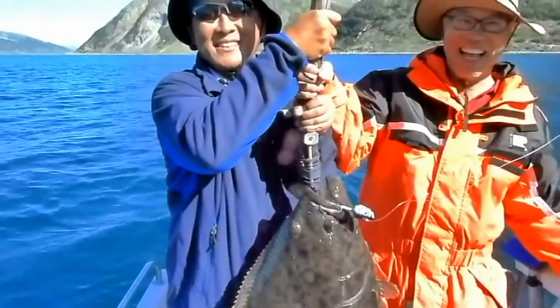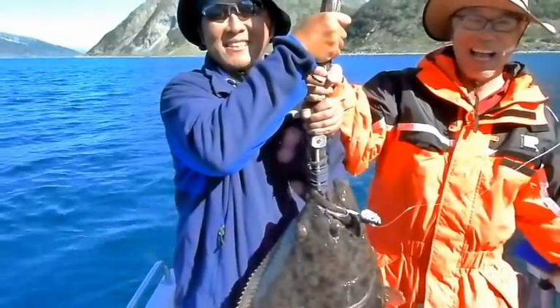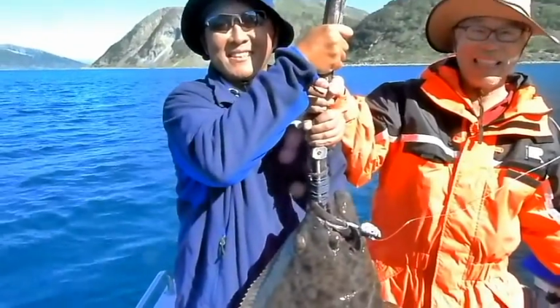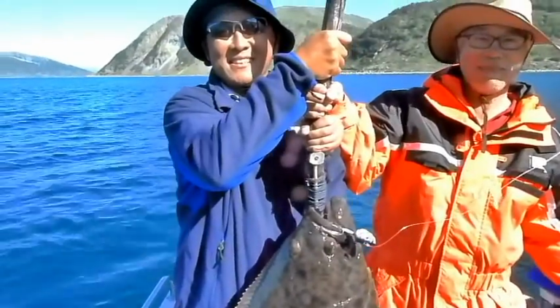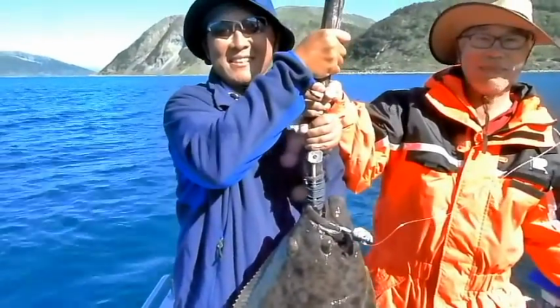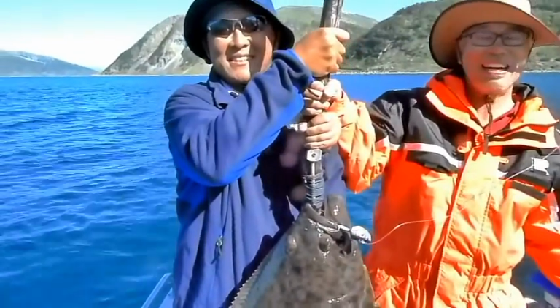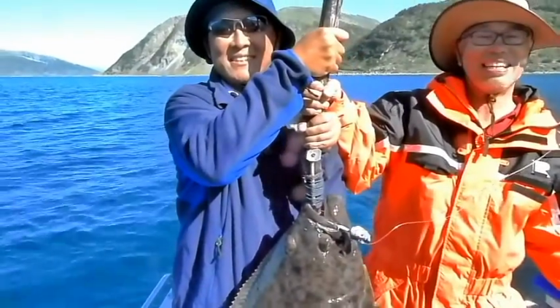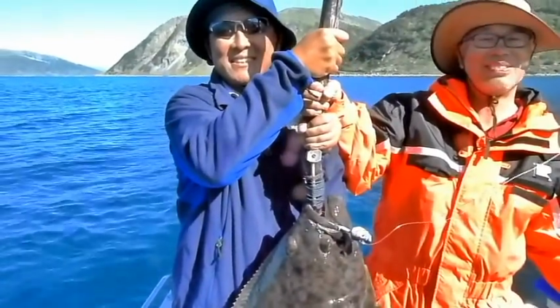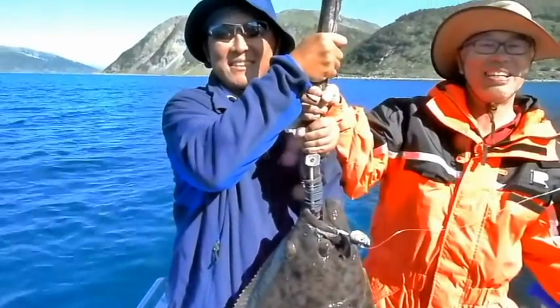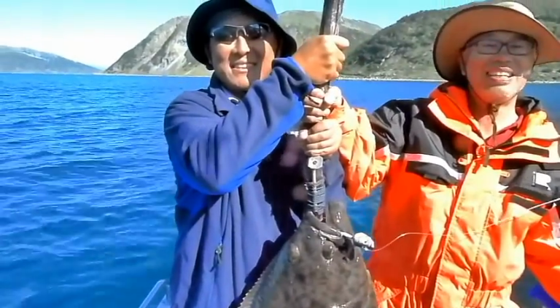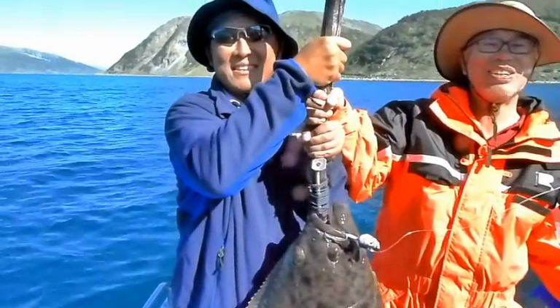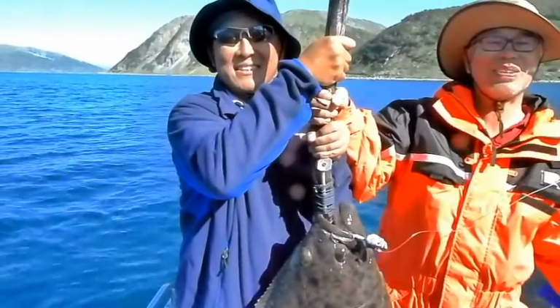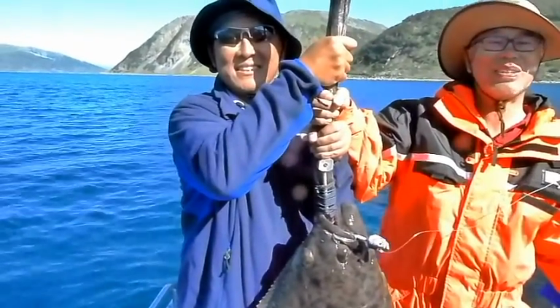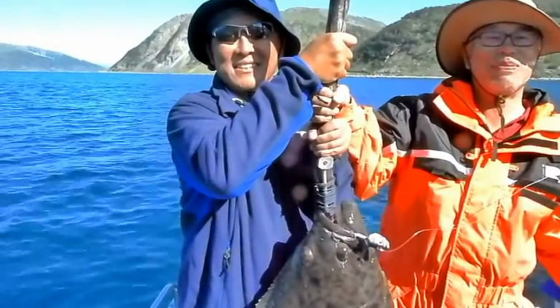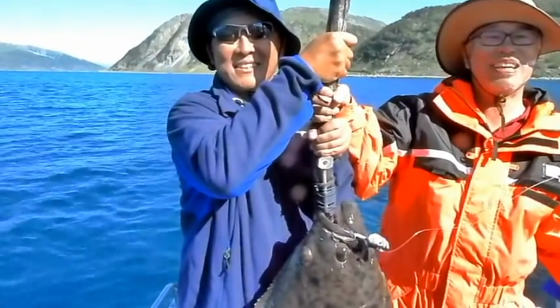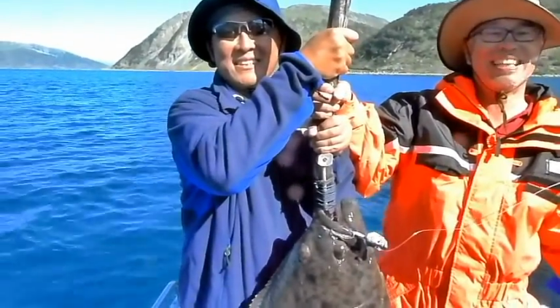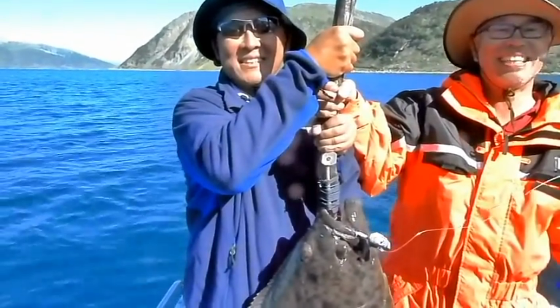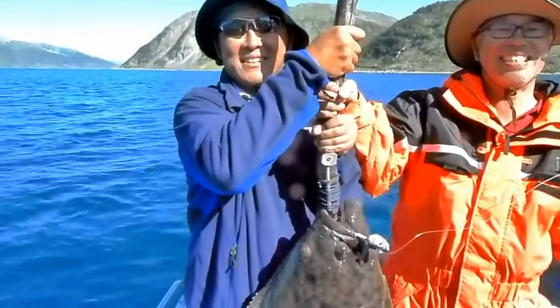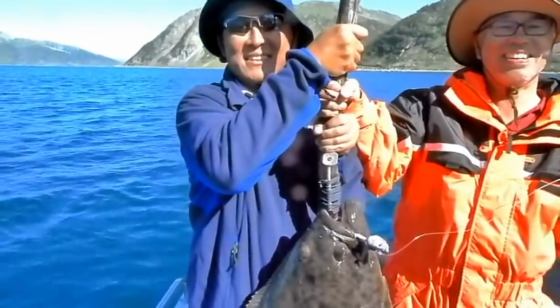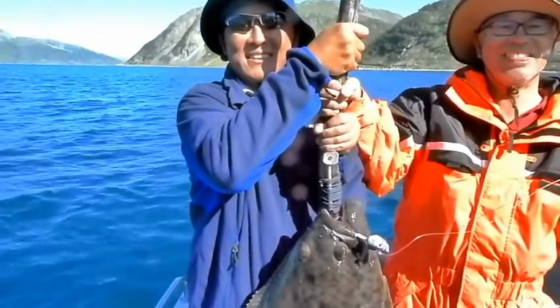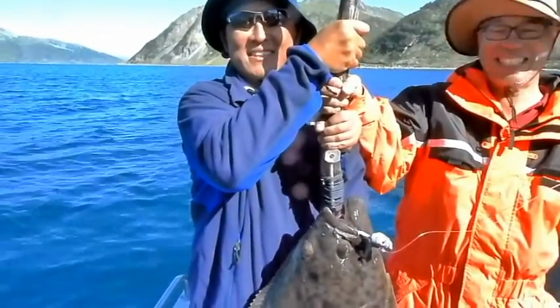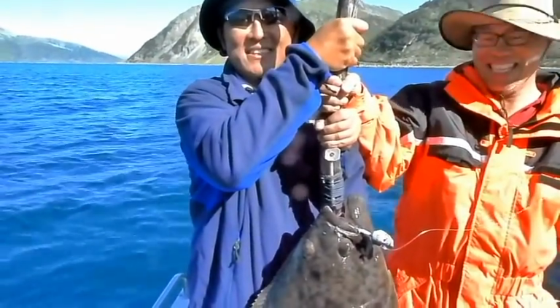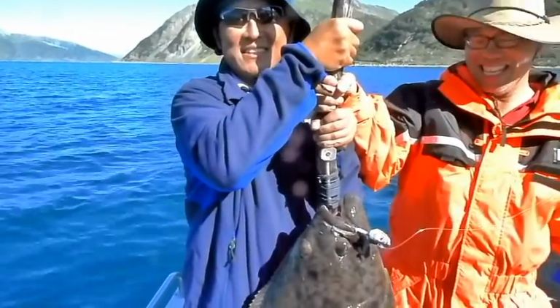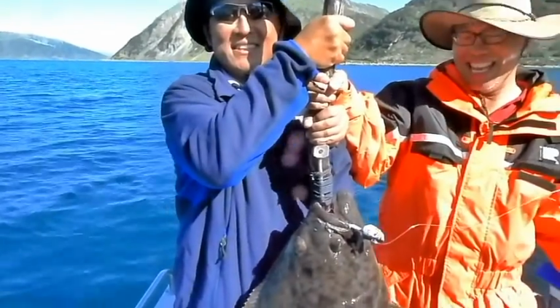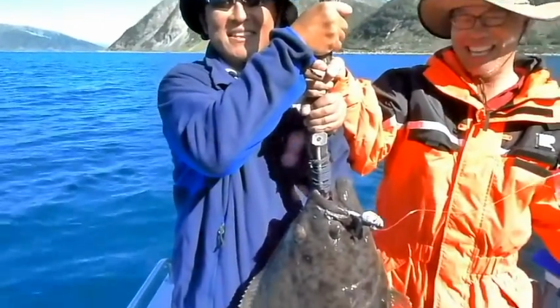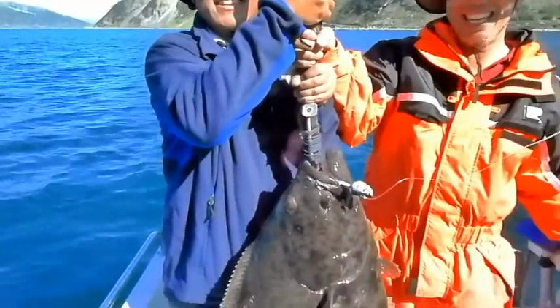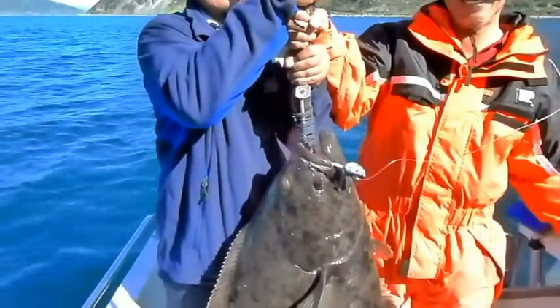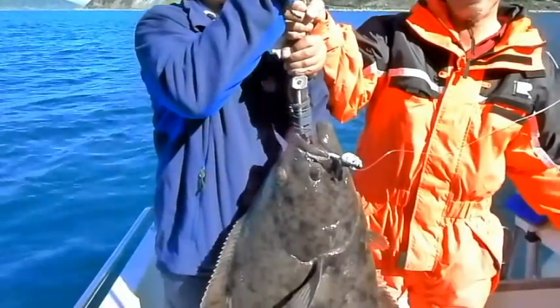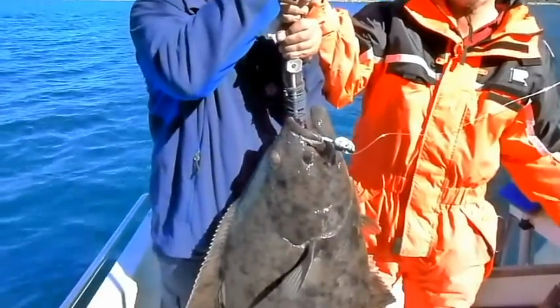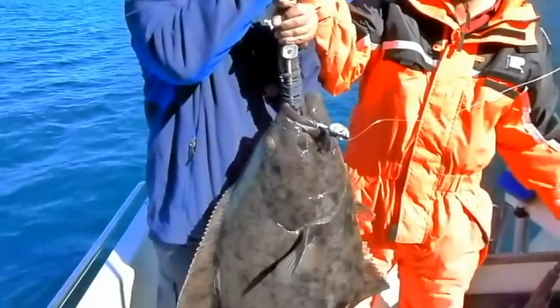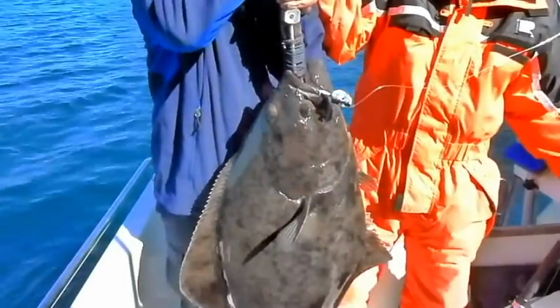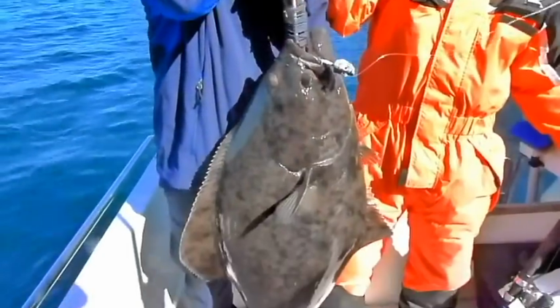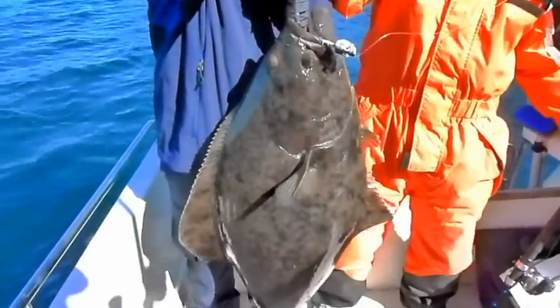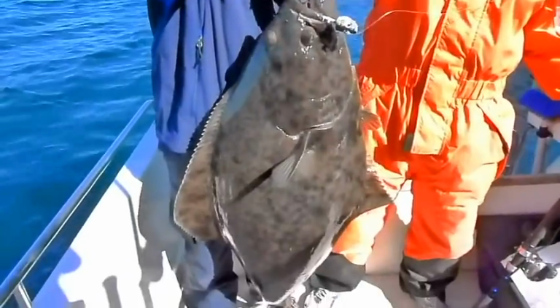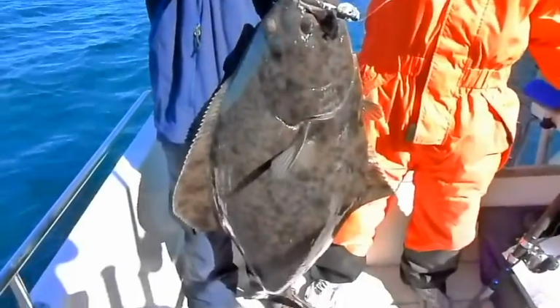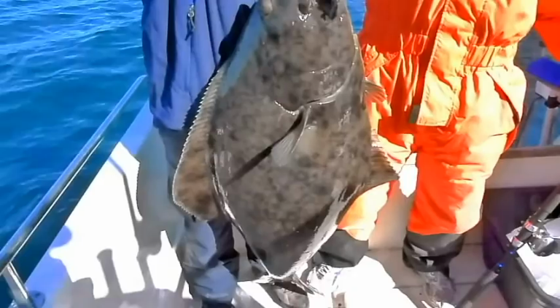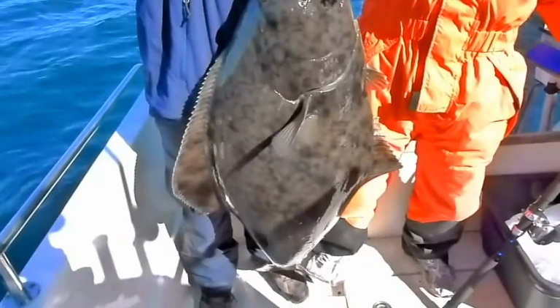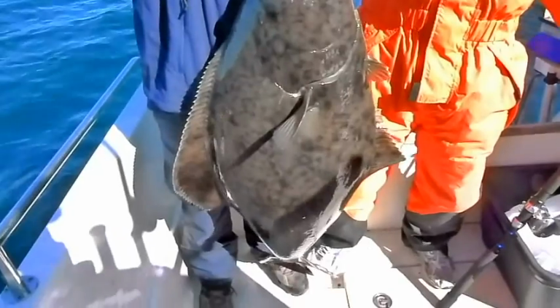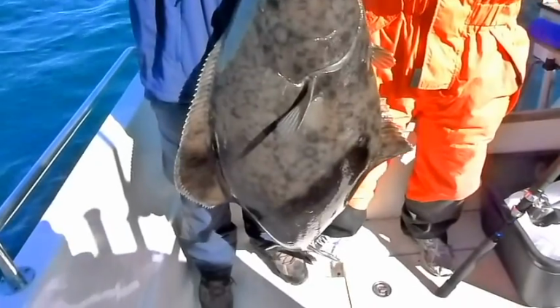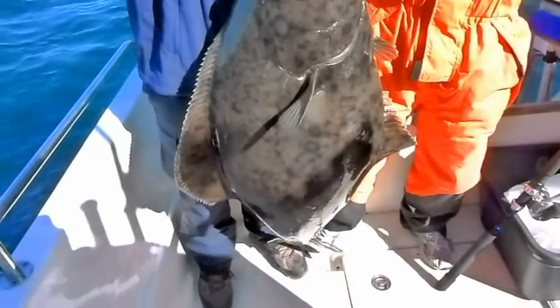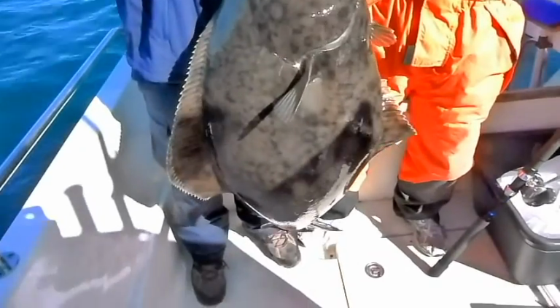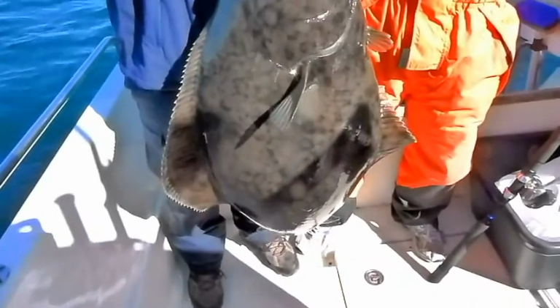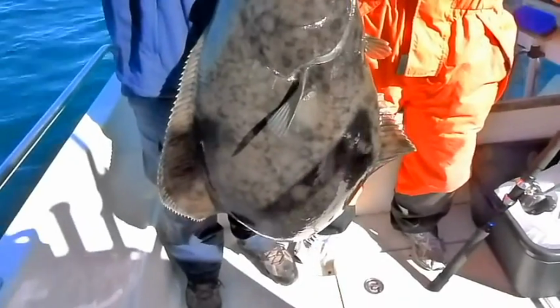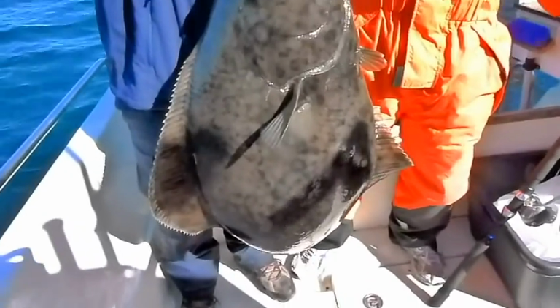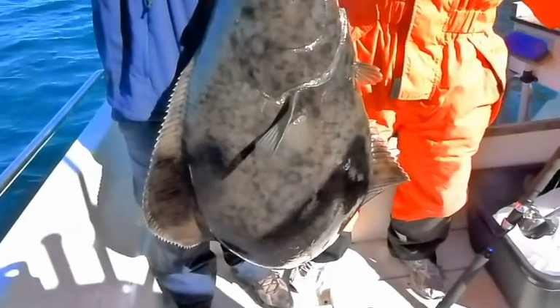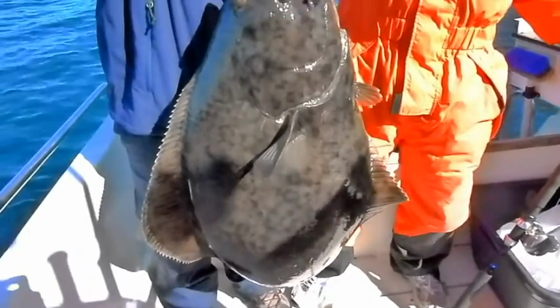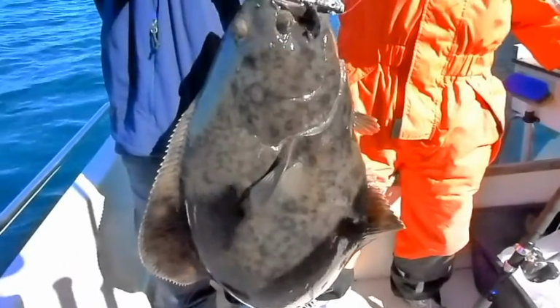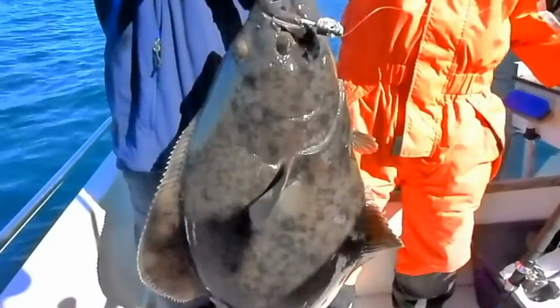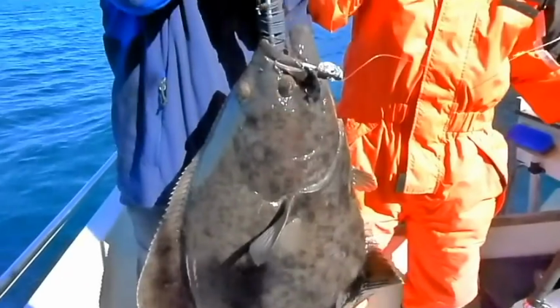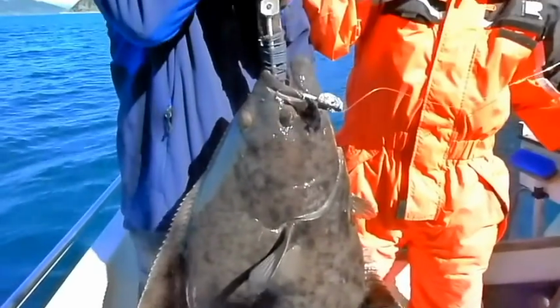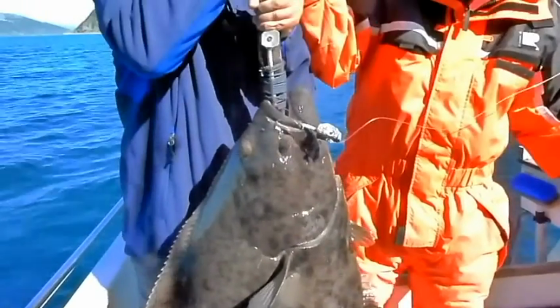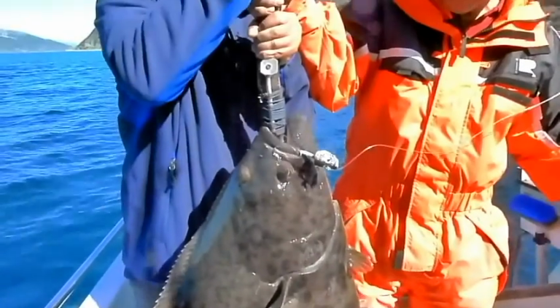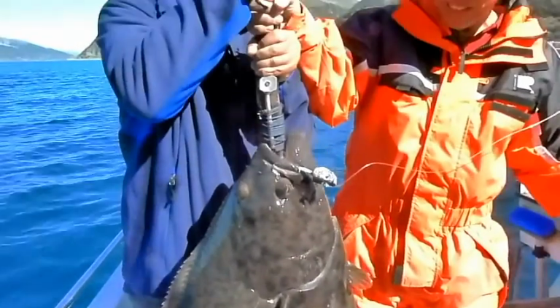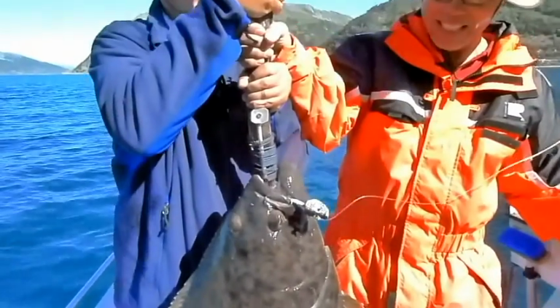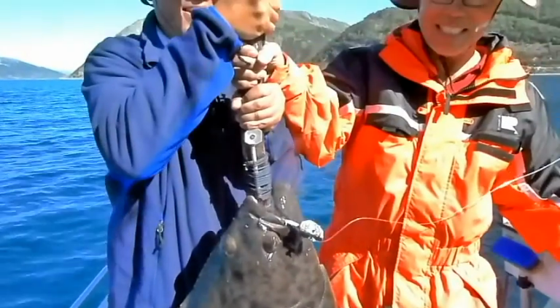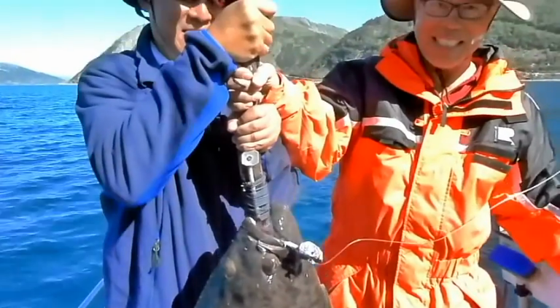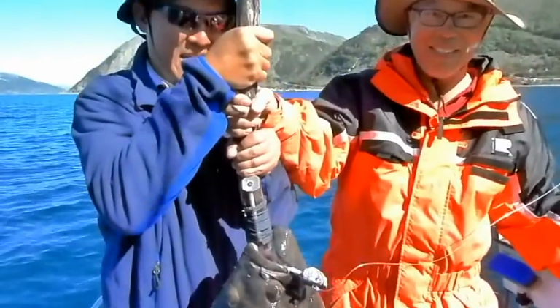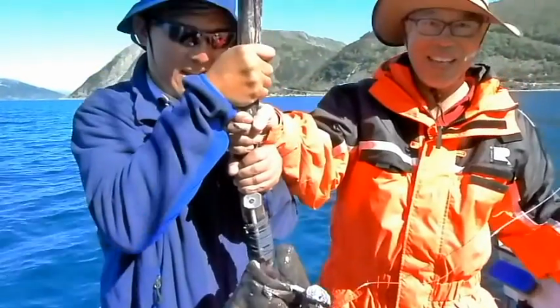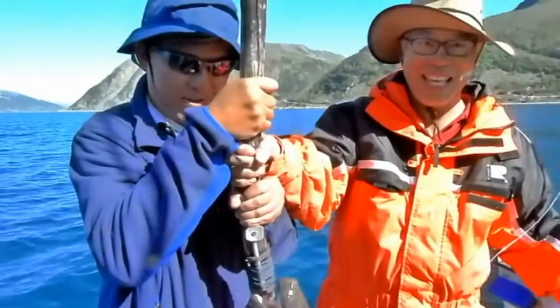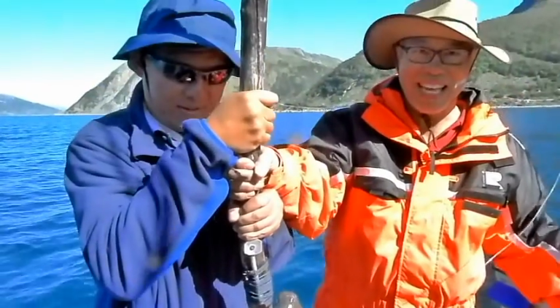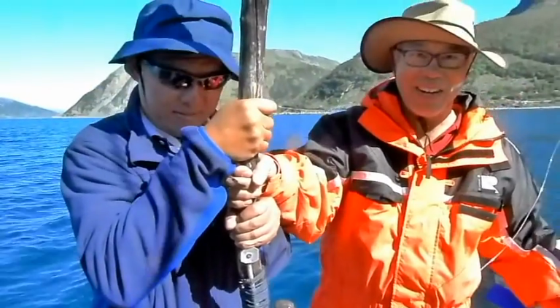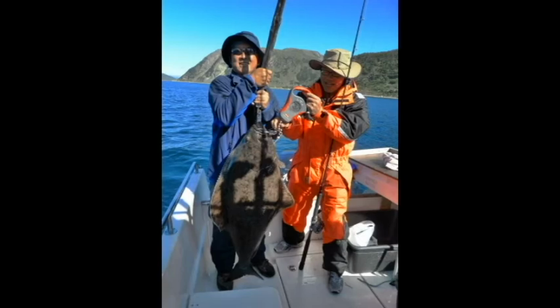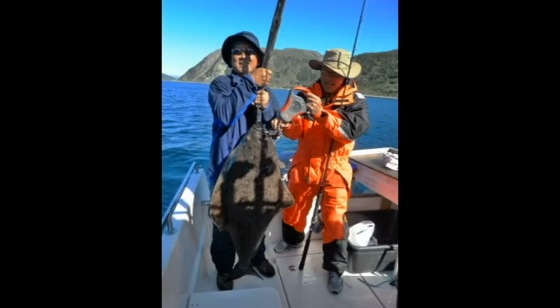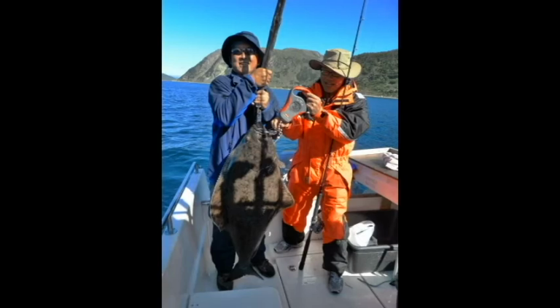Somebody is trying to steal the fish again. How about one with Mark alone — let's see whether he can hold it.